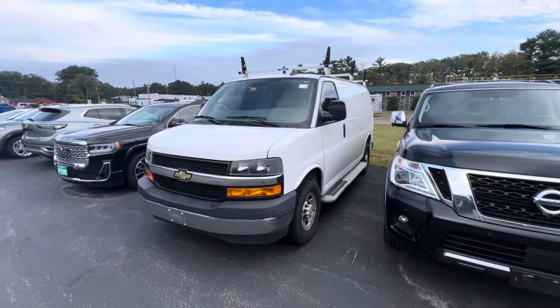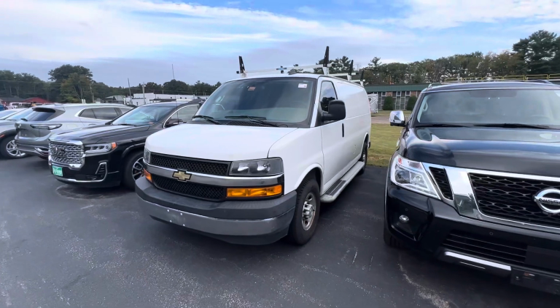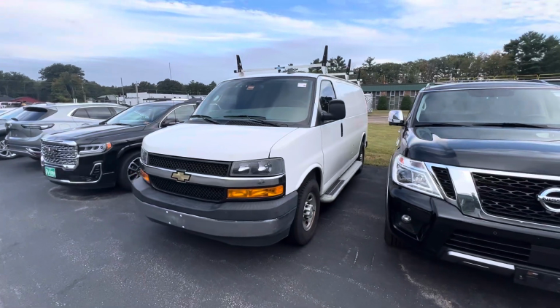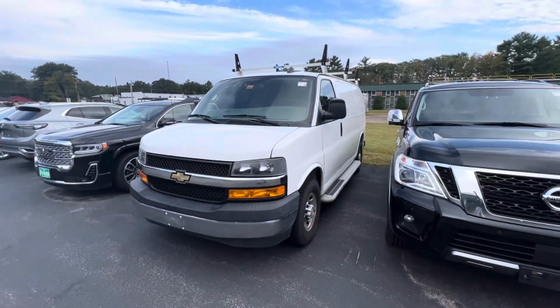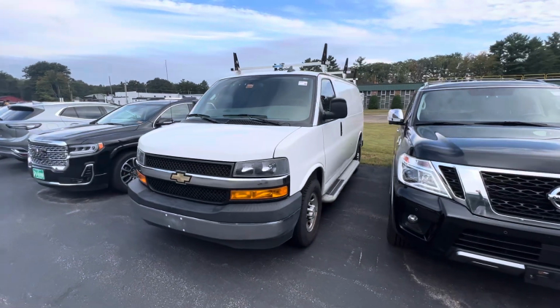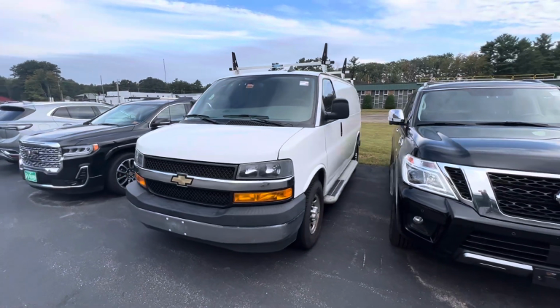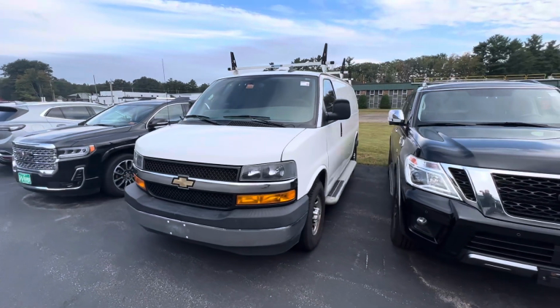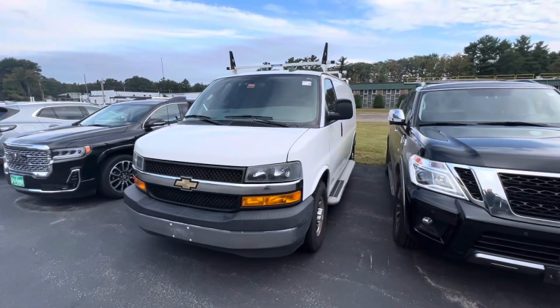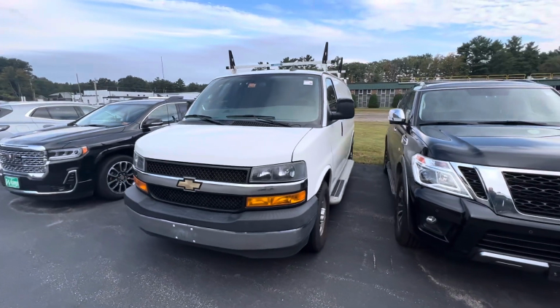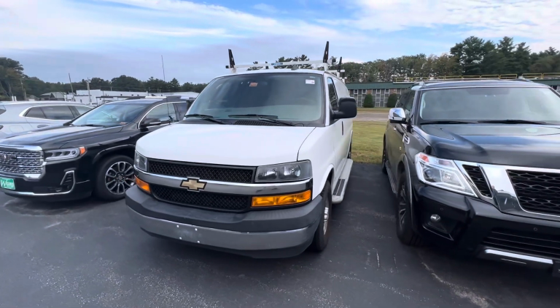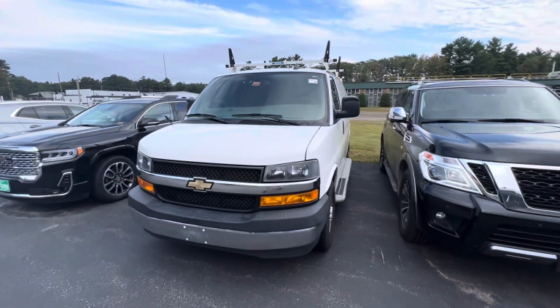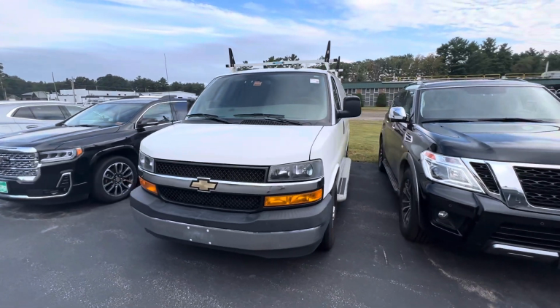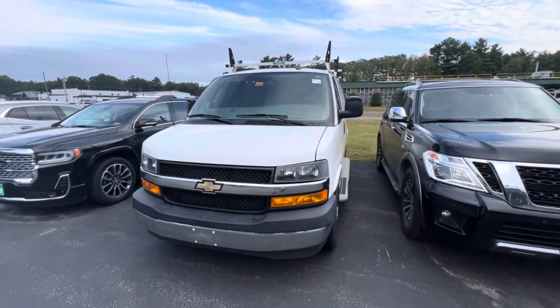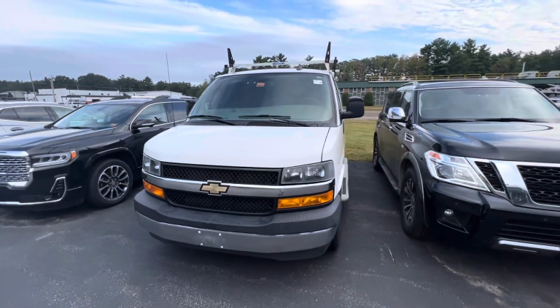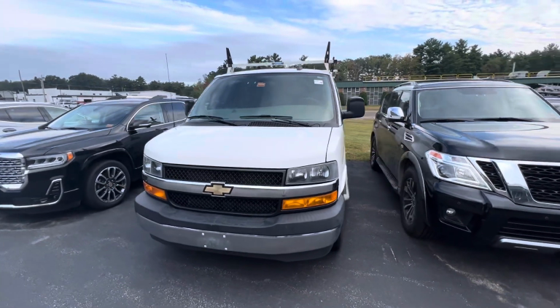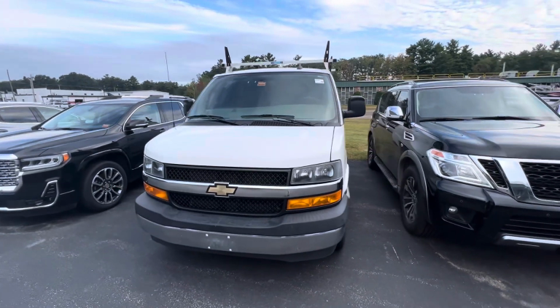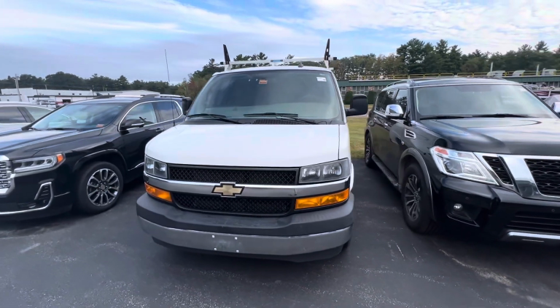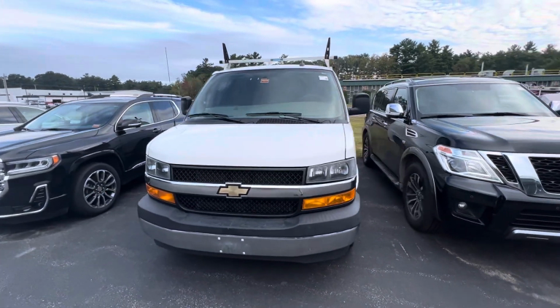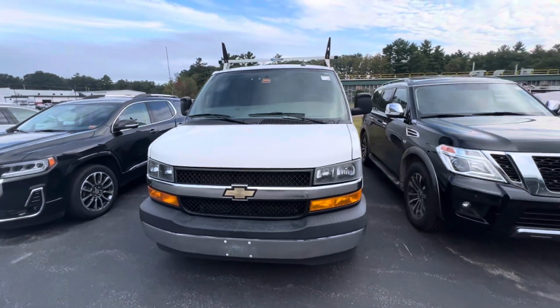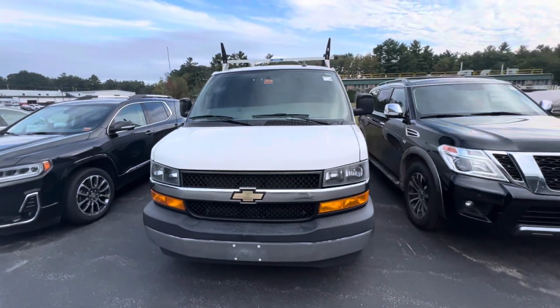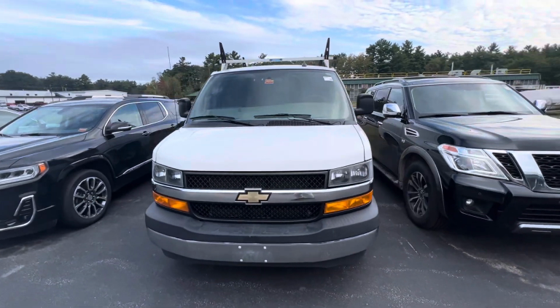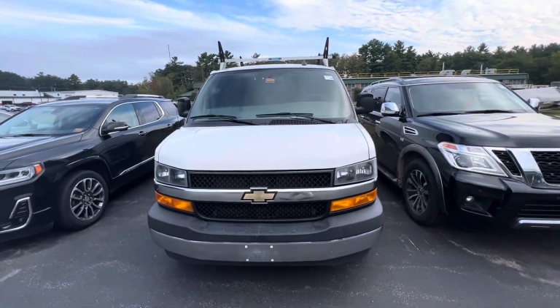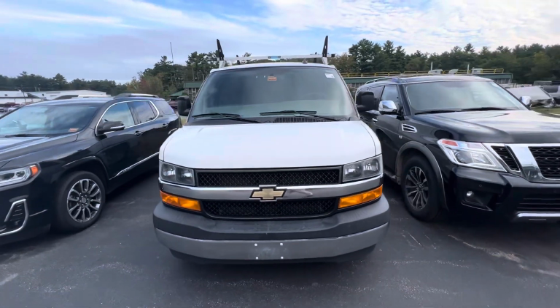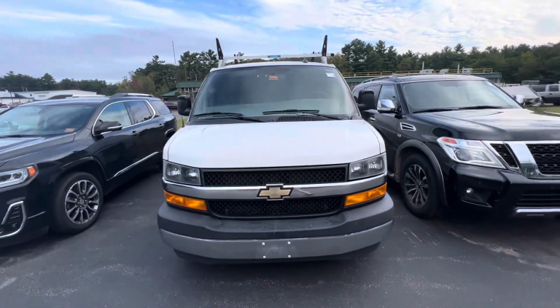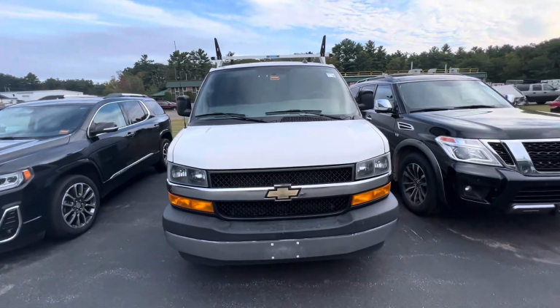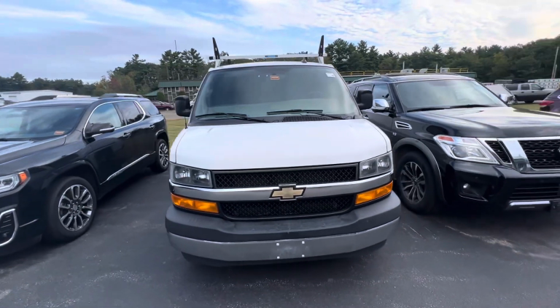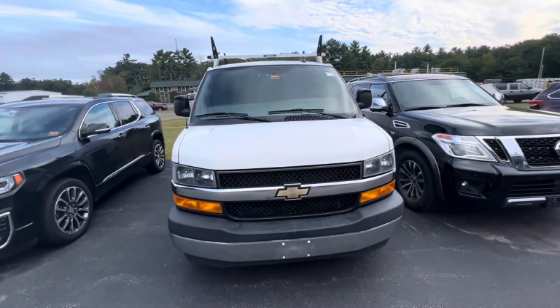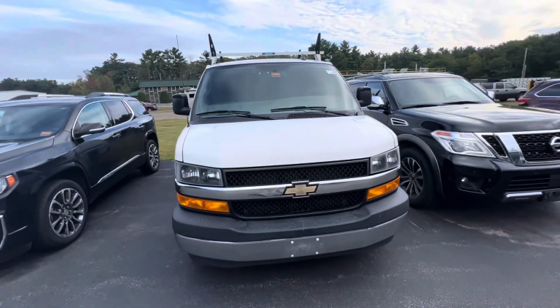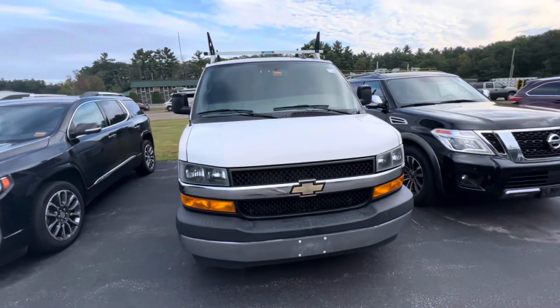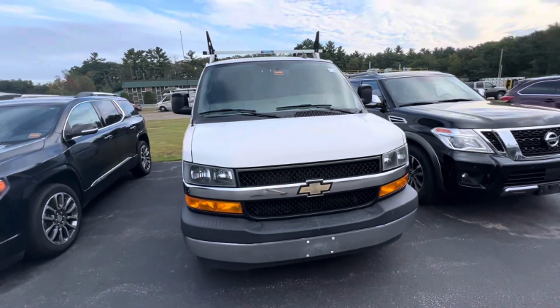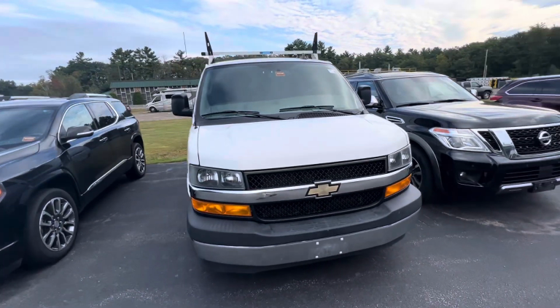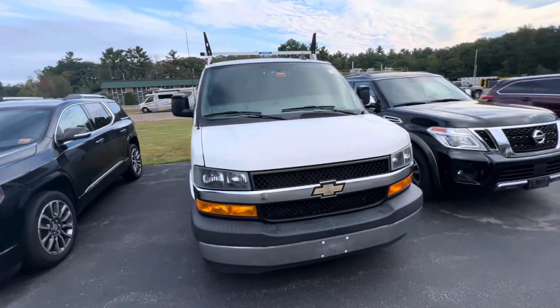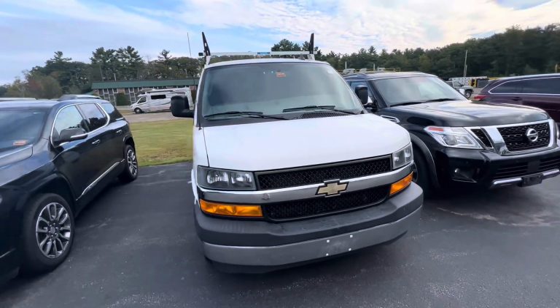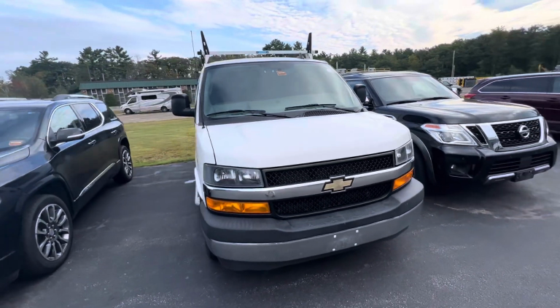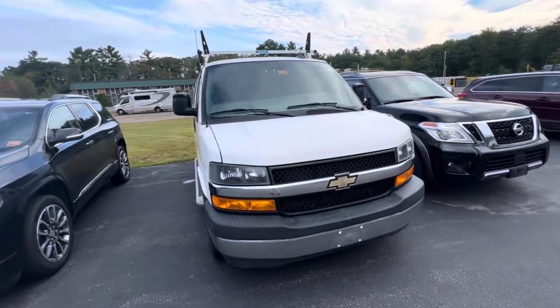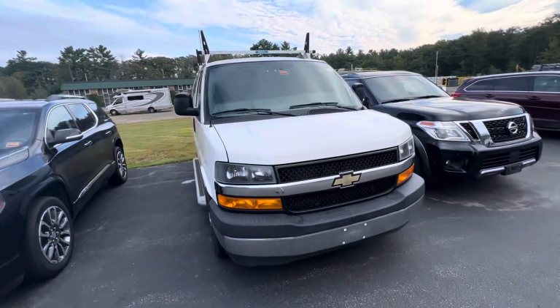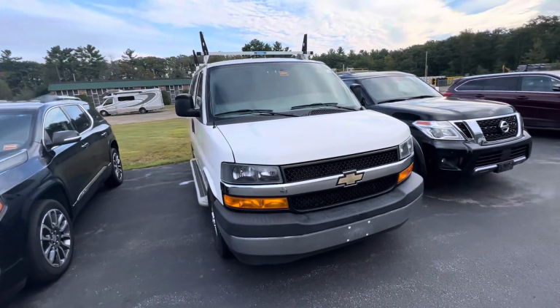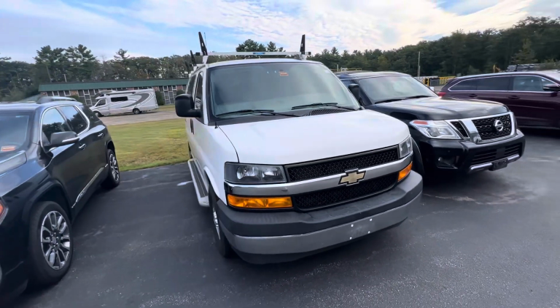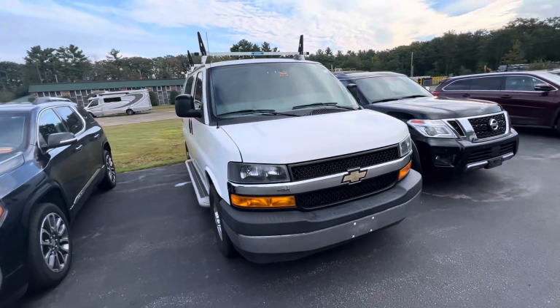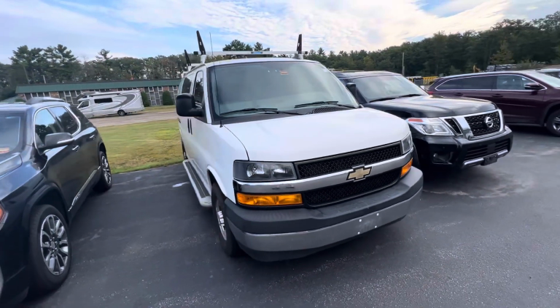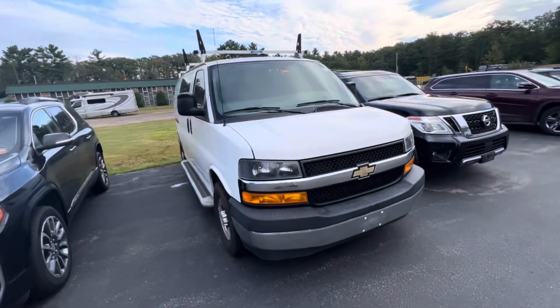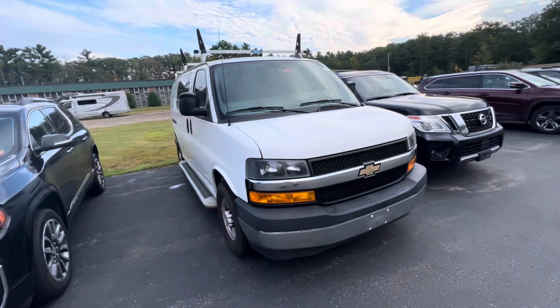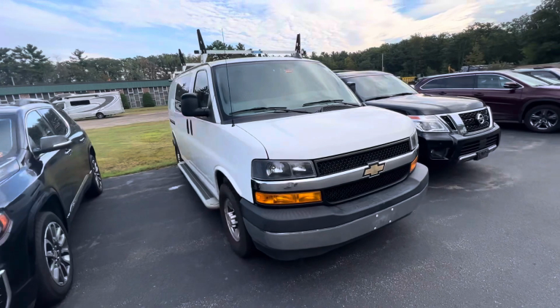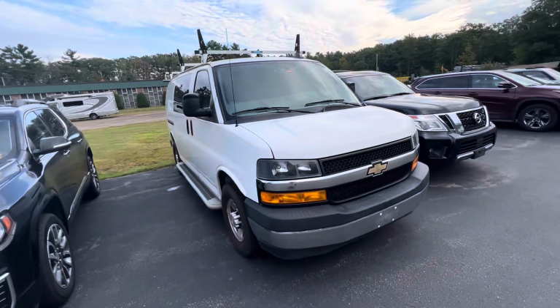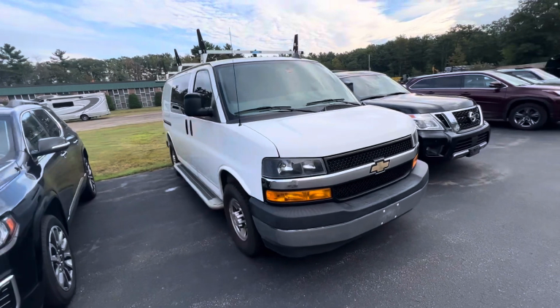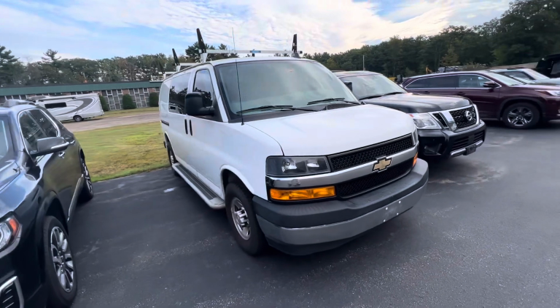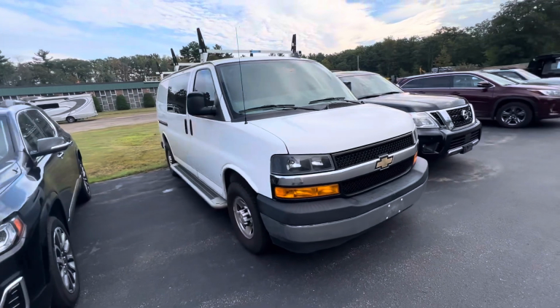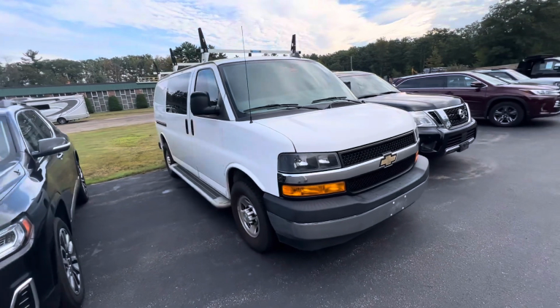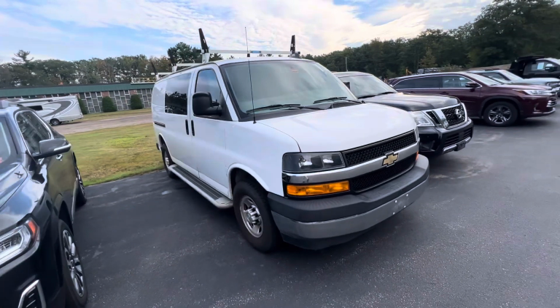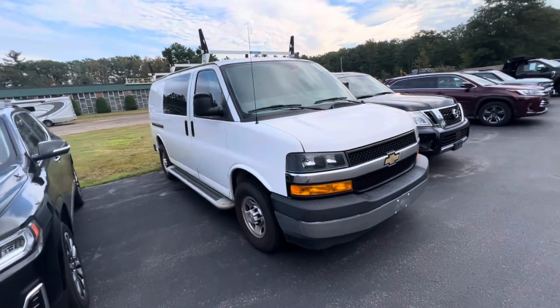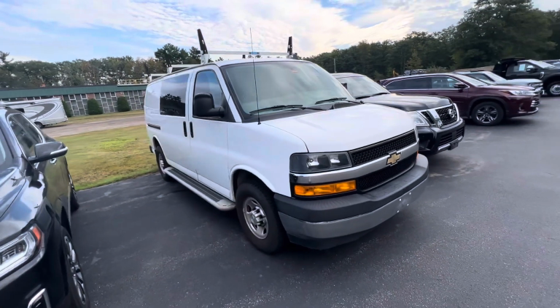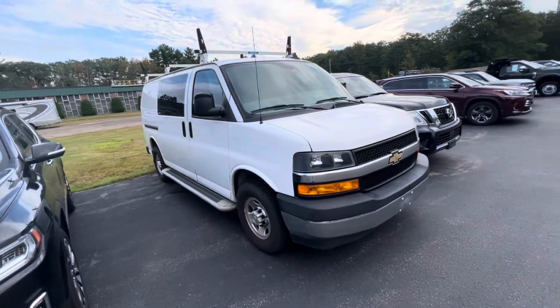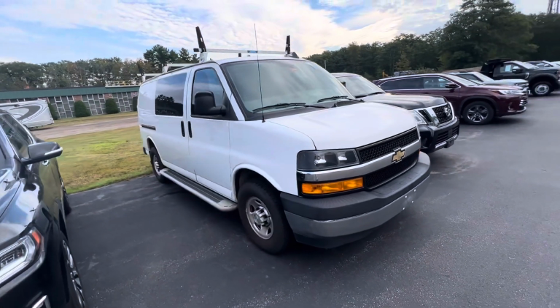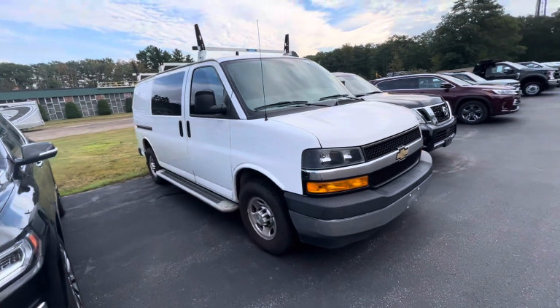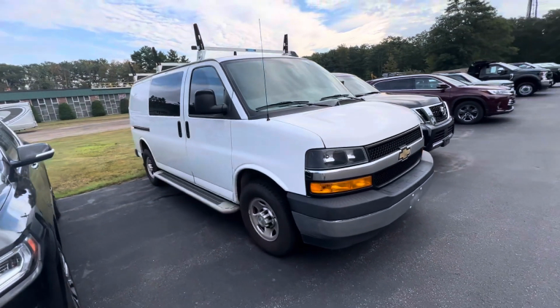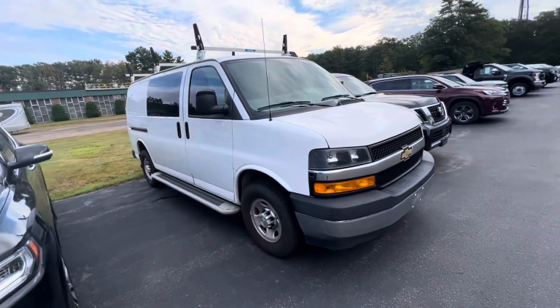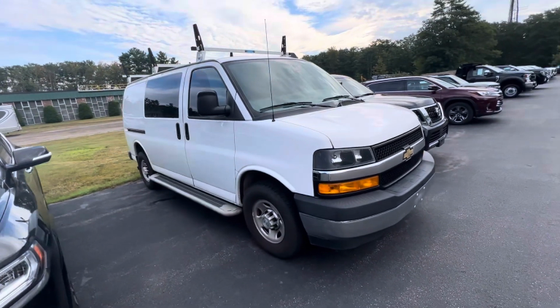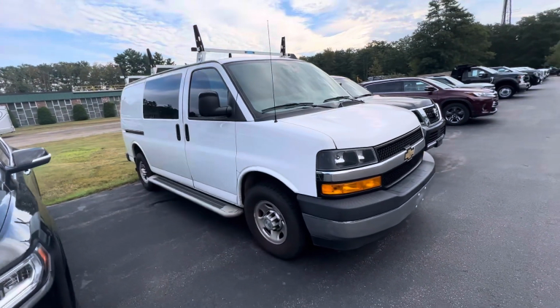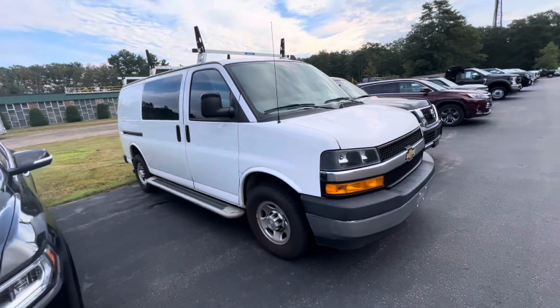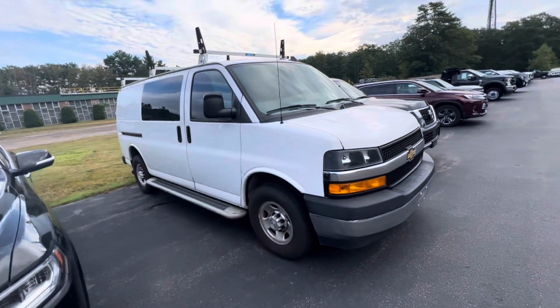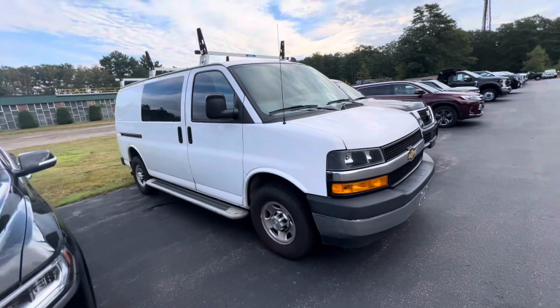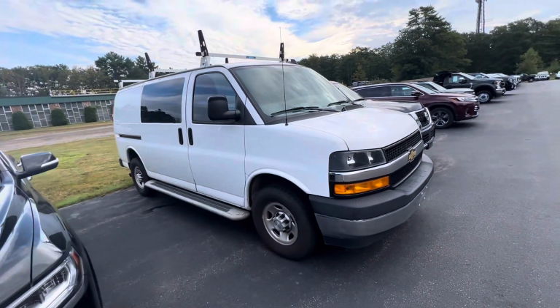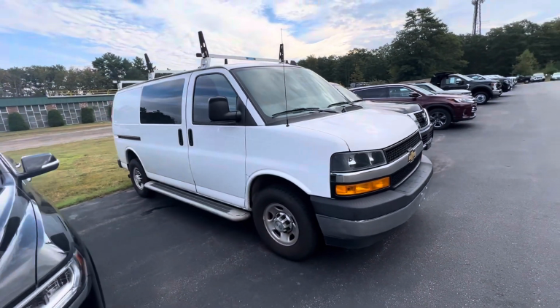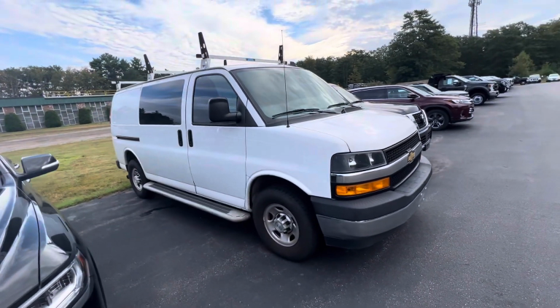Good morning, Josh over here at Weir's Motor Sales, giving you a closer look at this new trade 2019 GMC Savannah van.